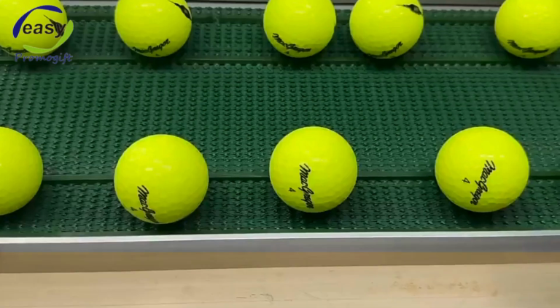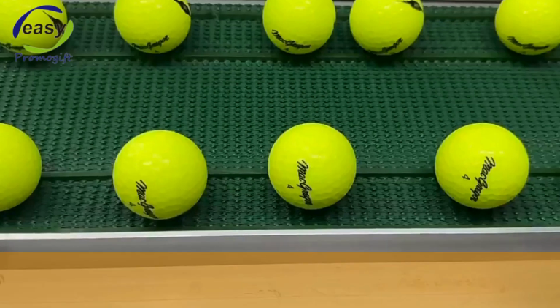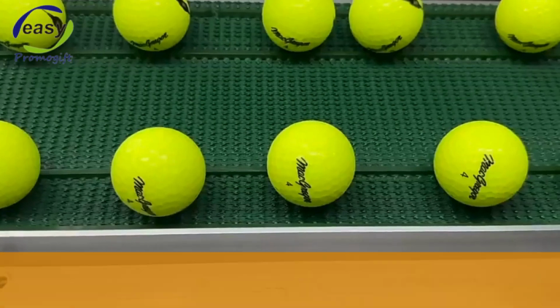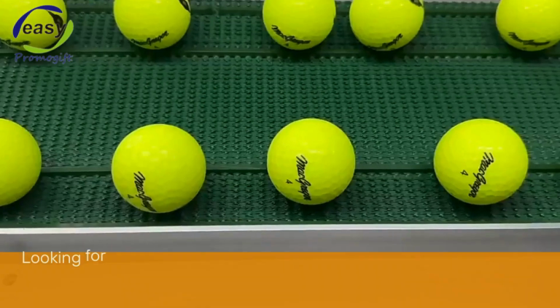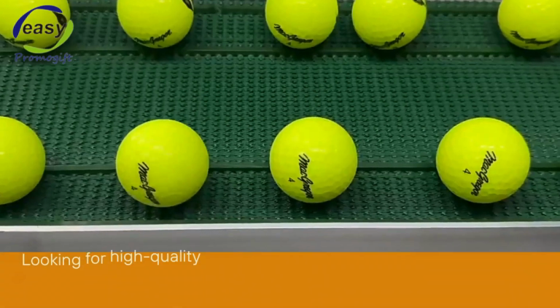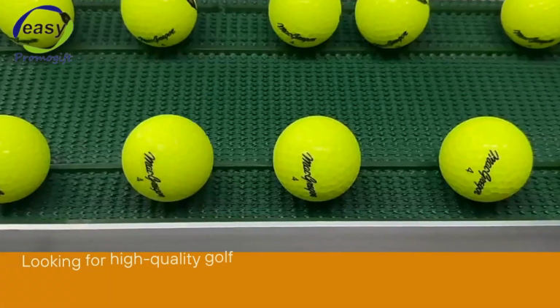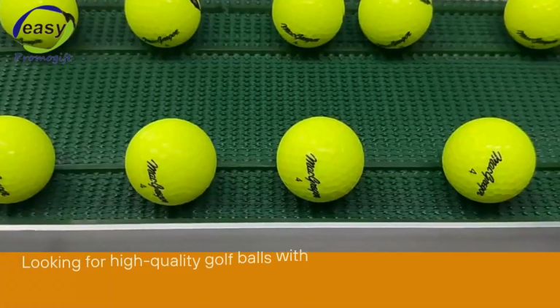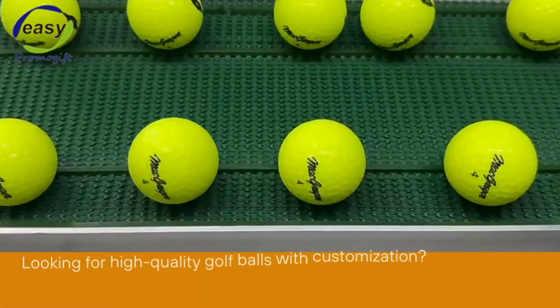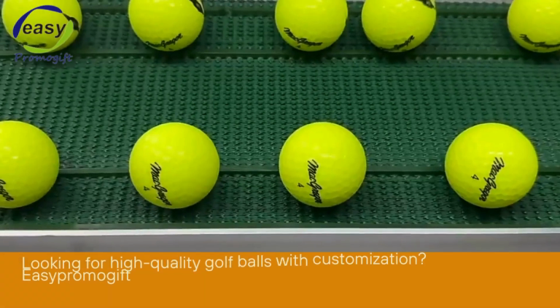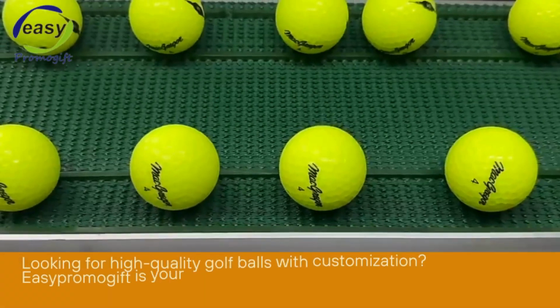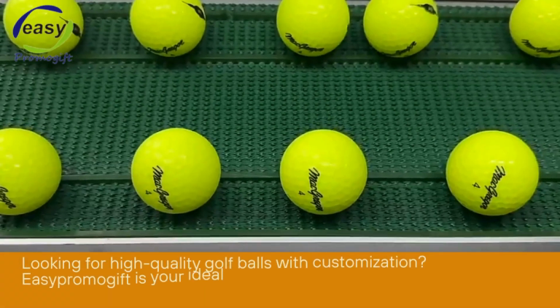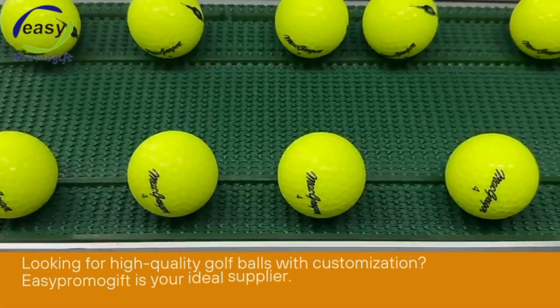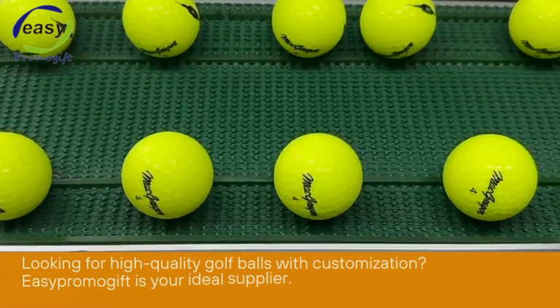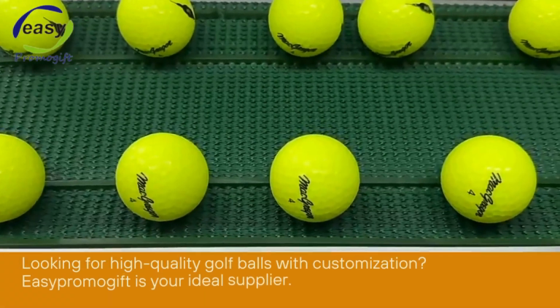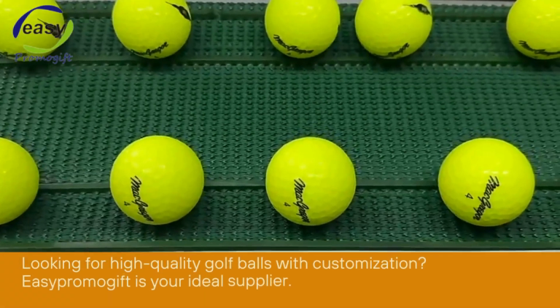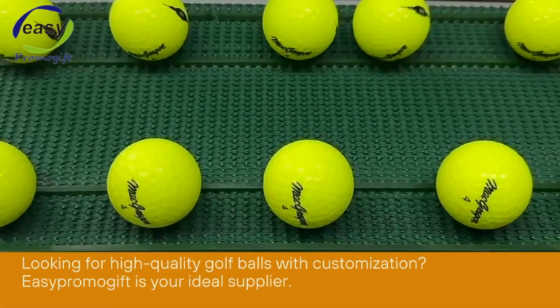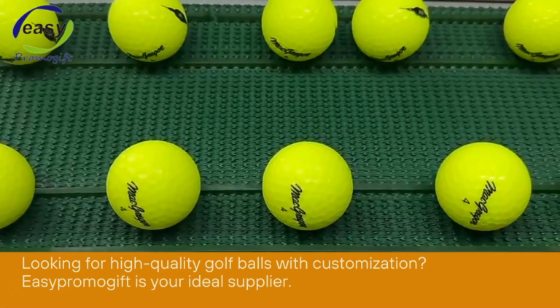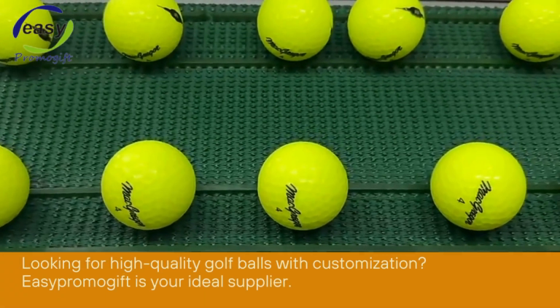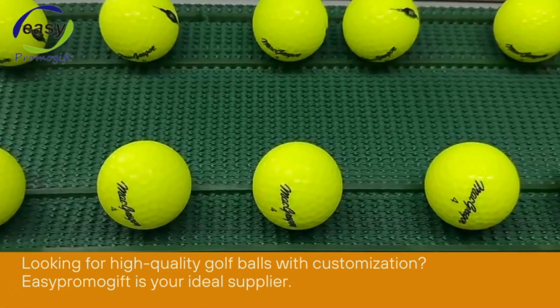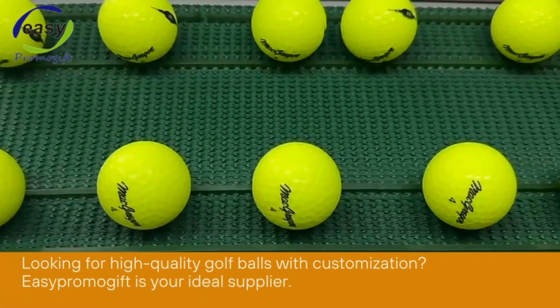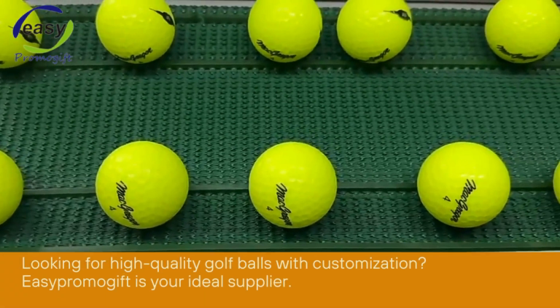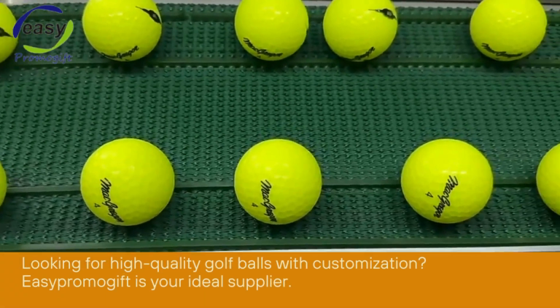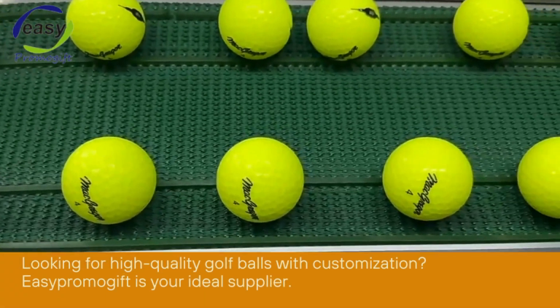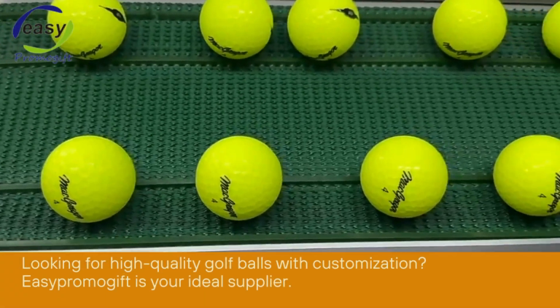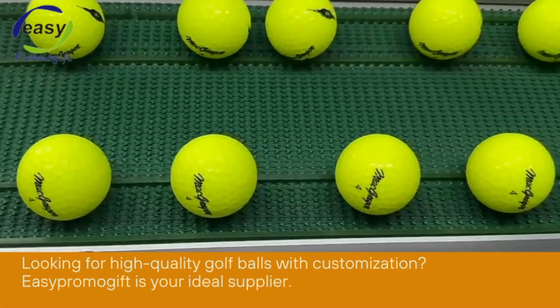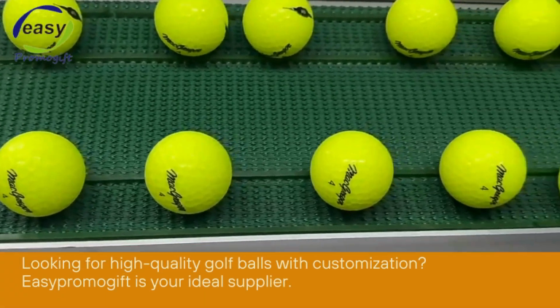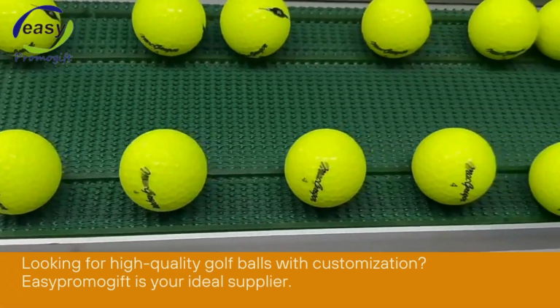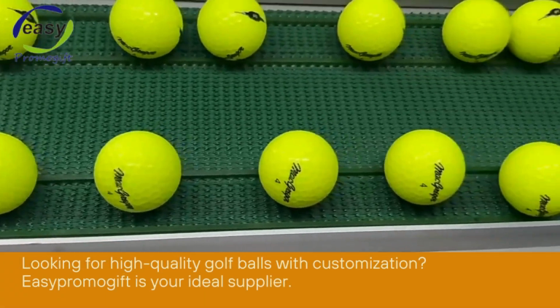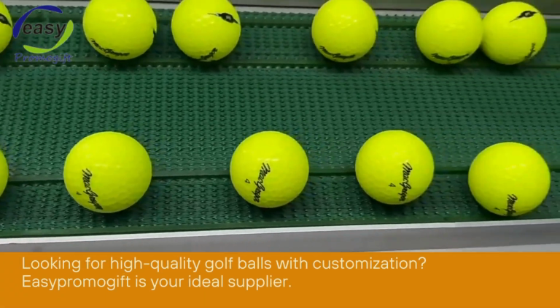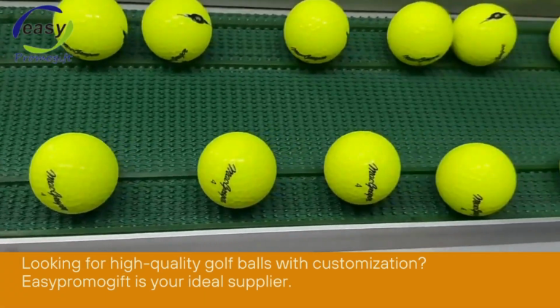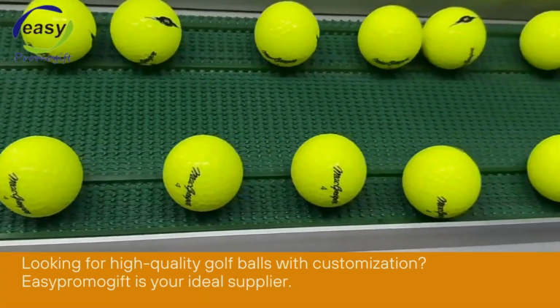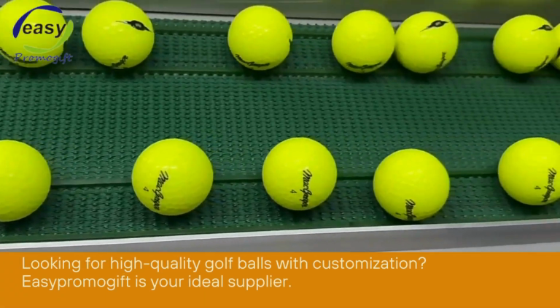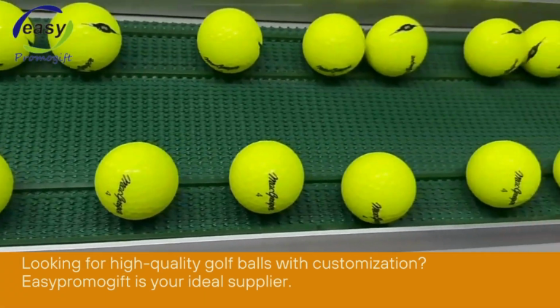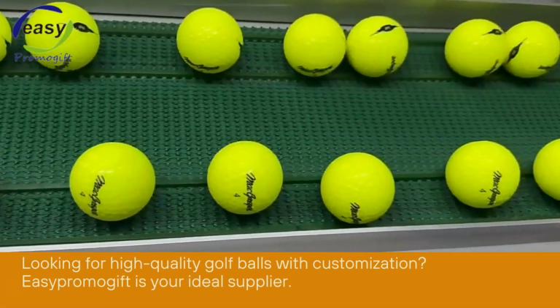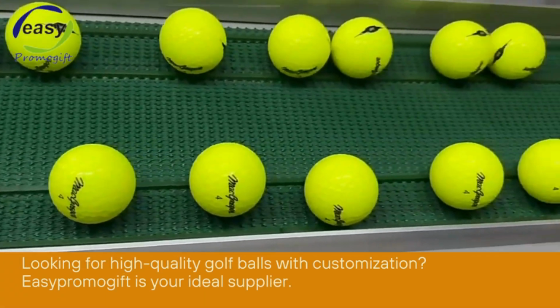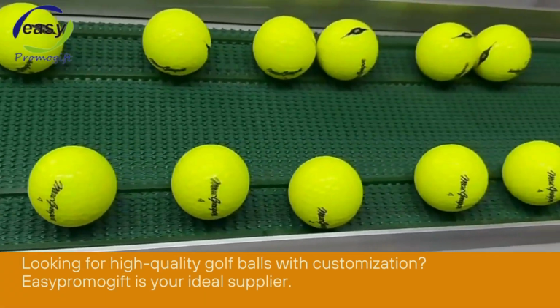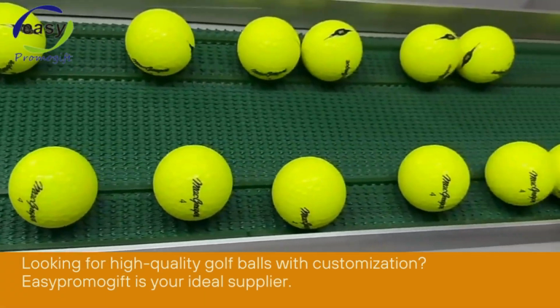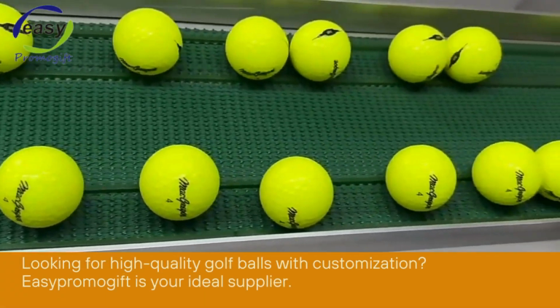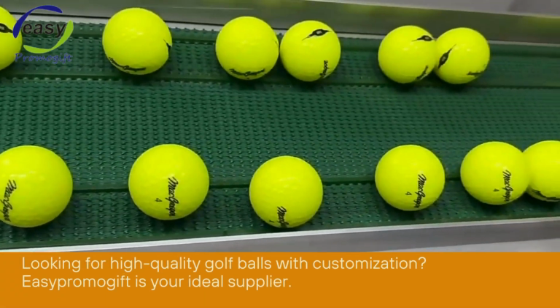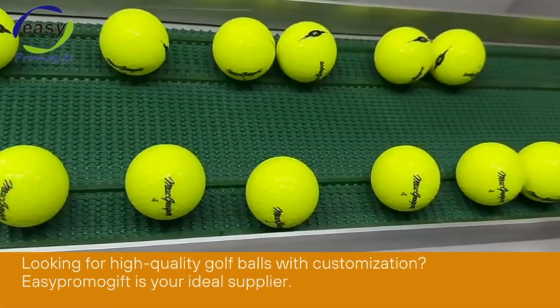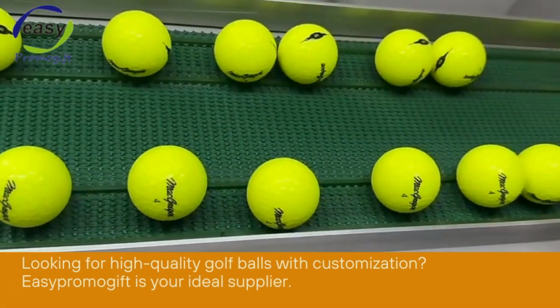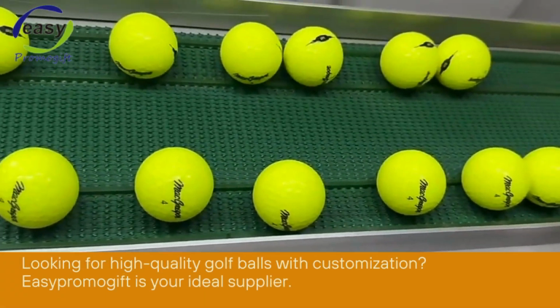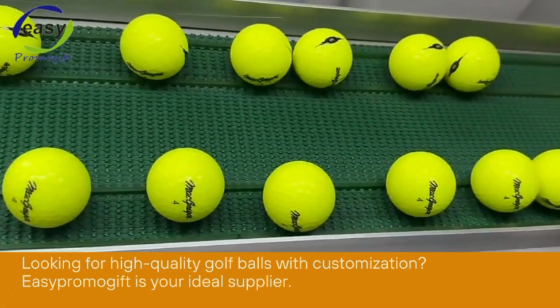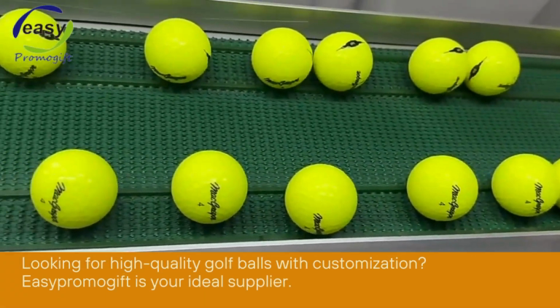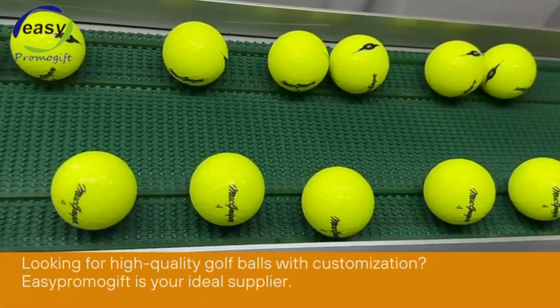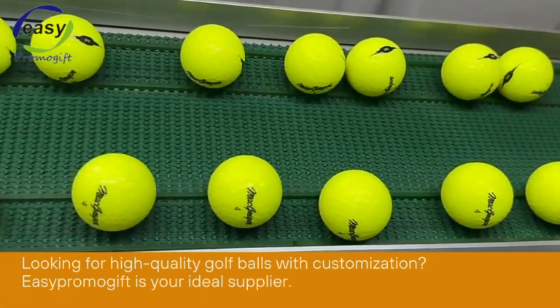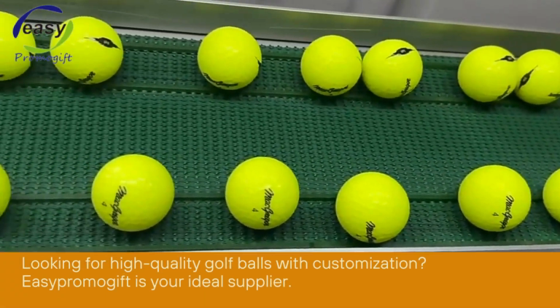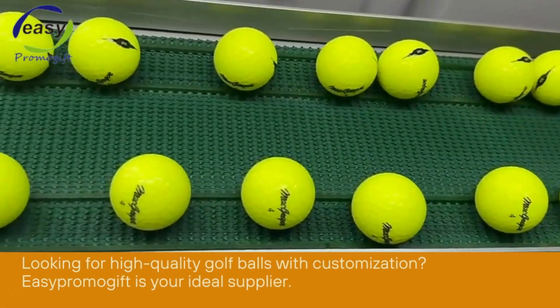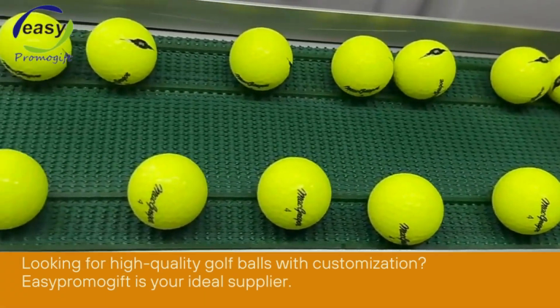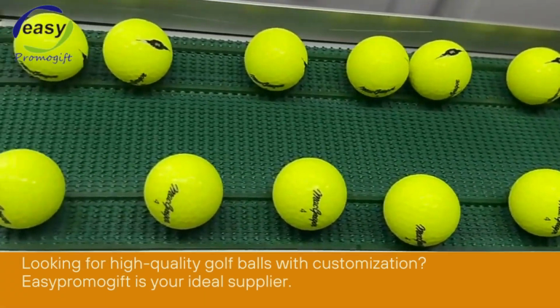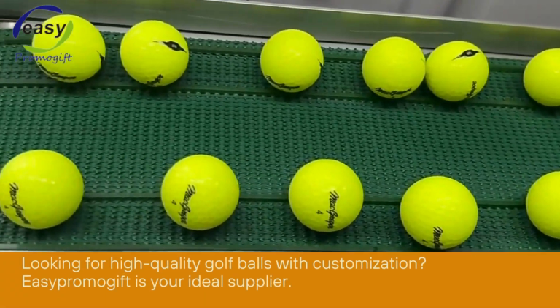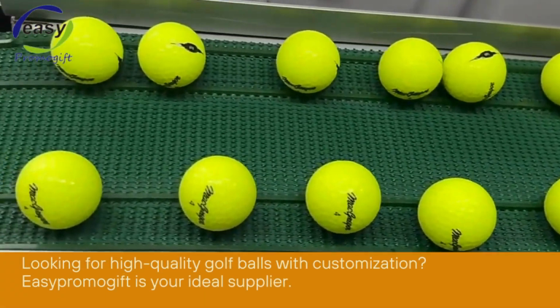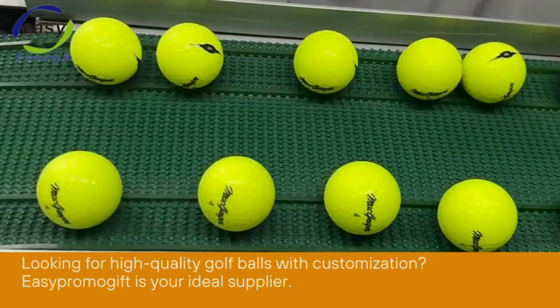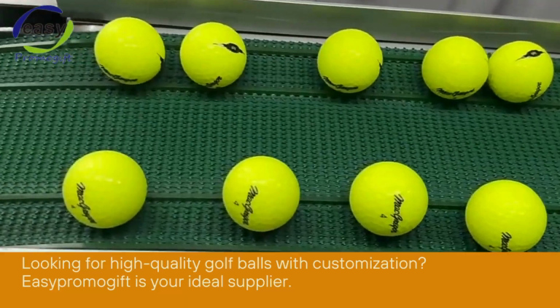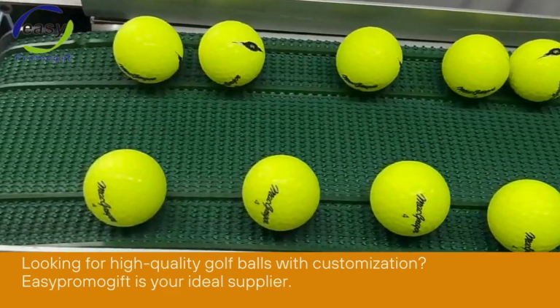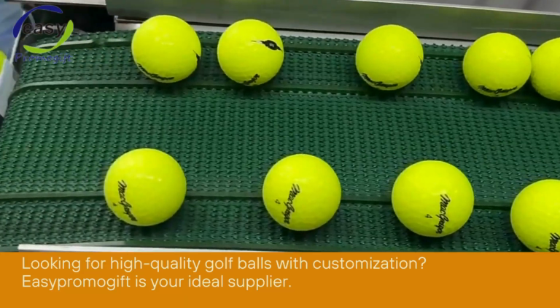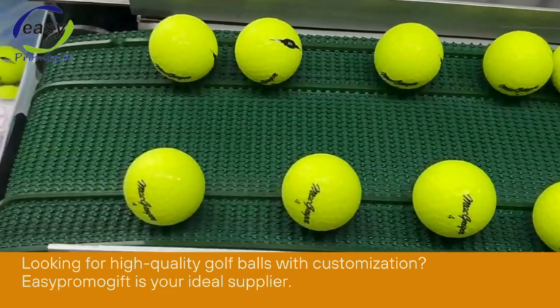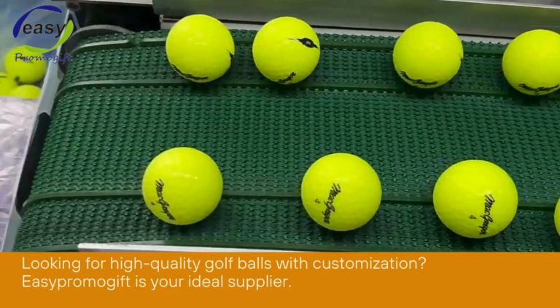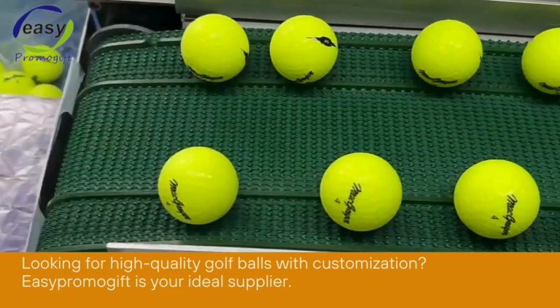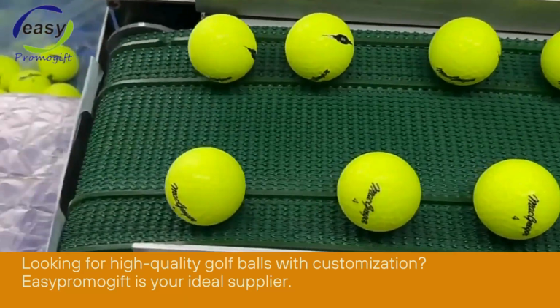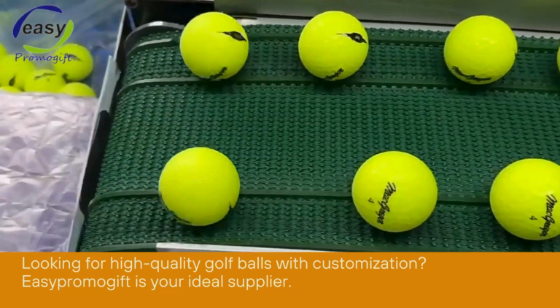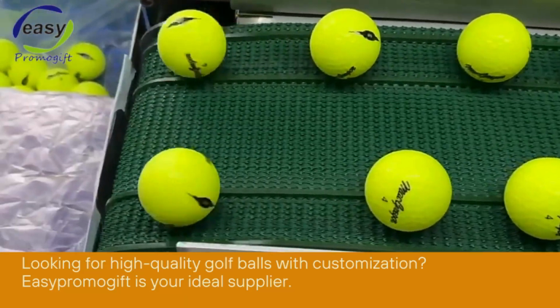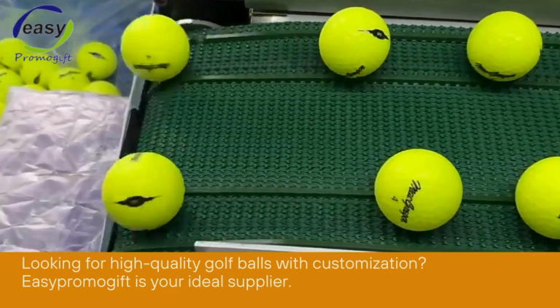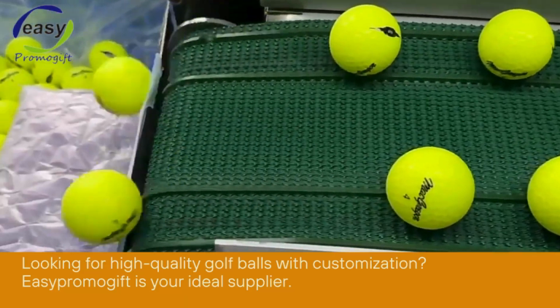Looking for high-quality golf balls with customization? EasyPromoGif is your ideal supplier.